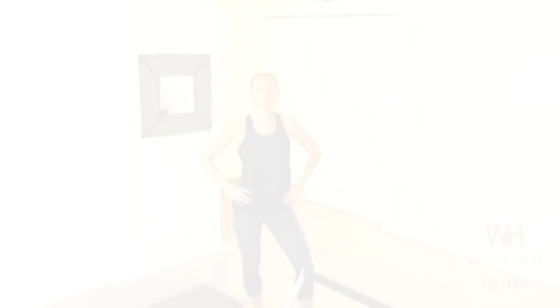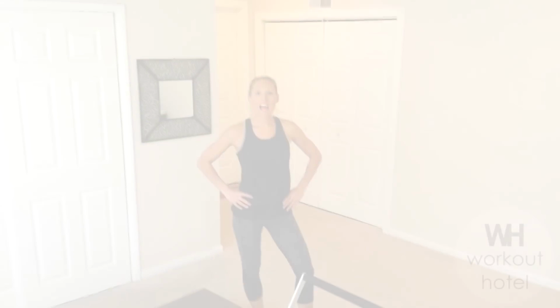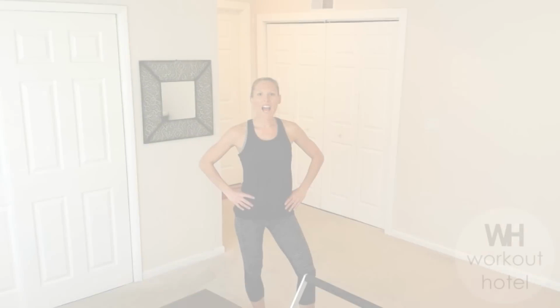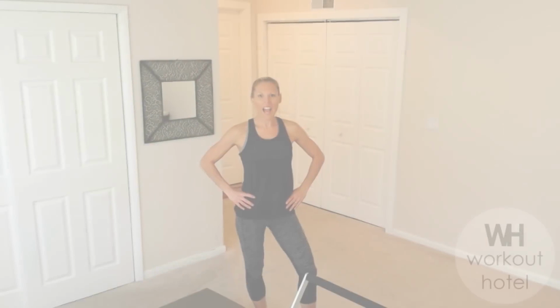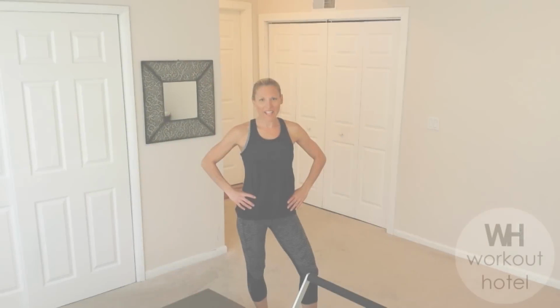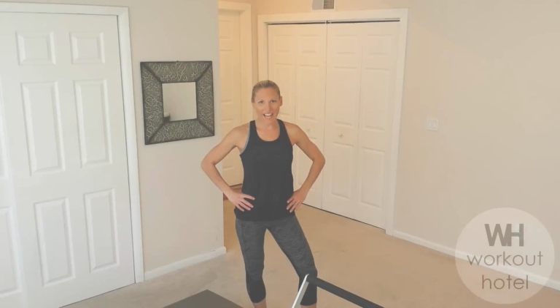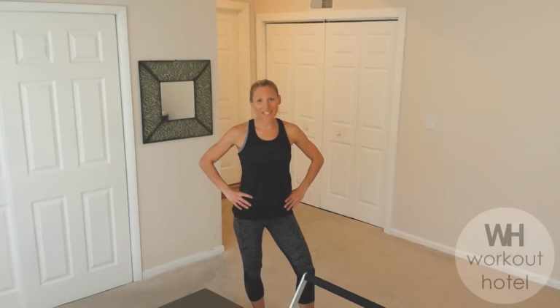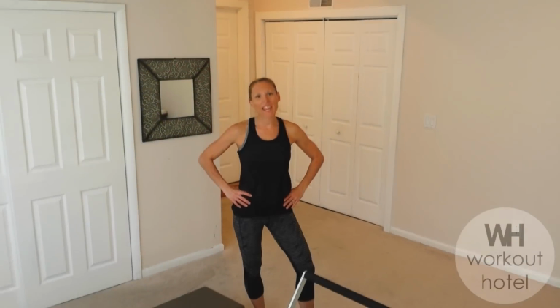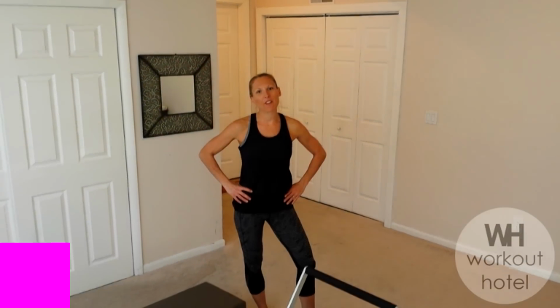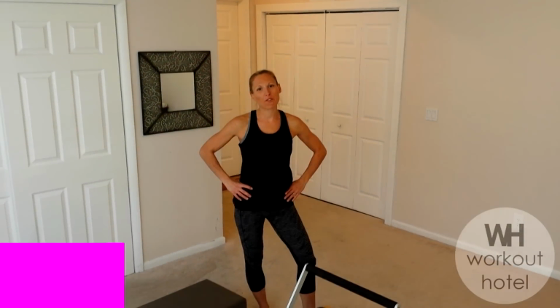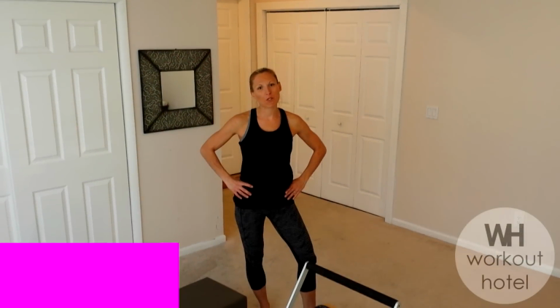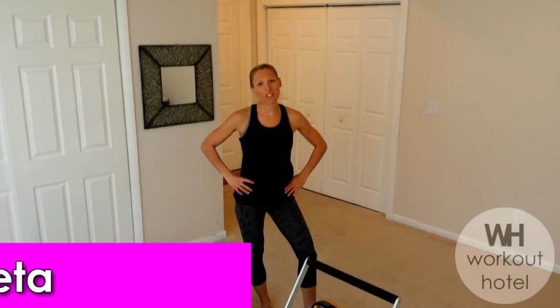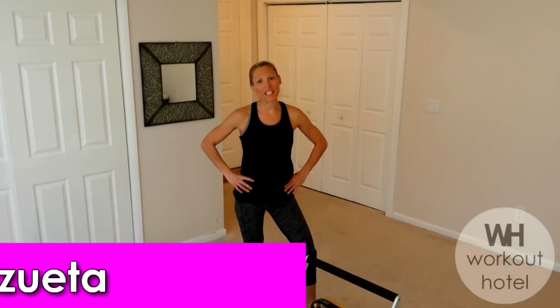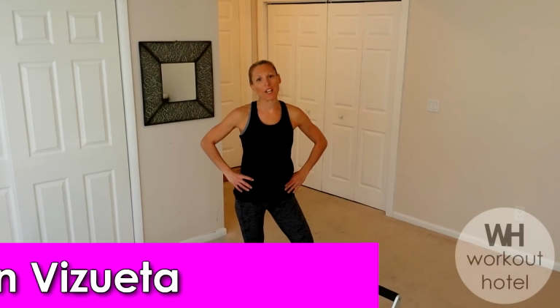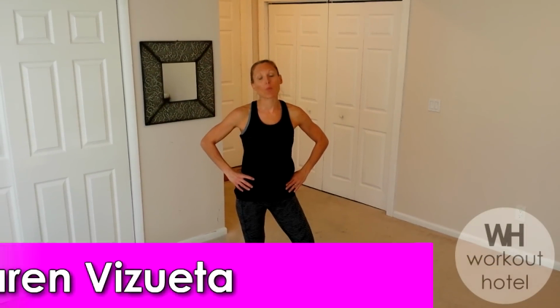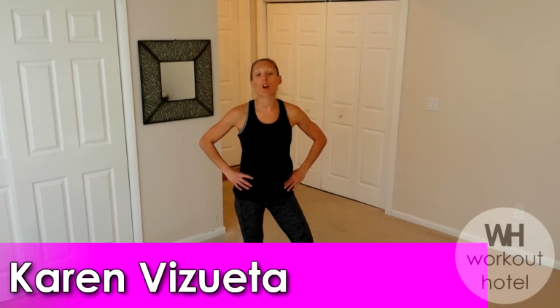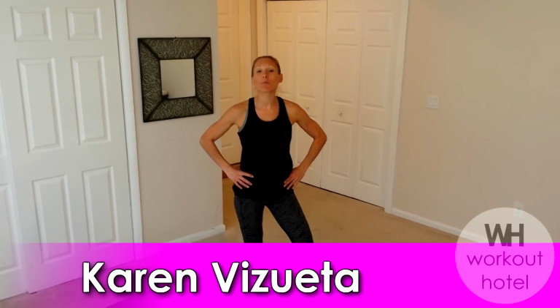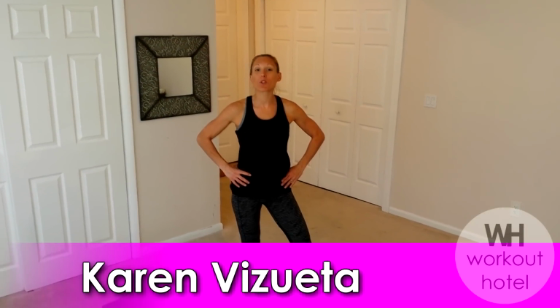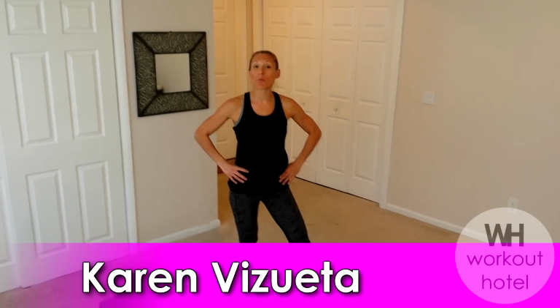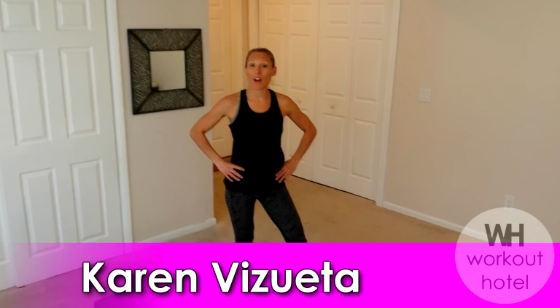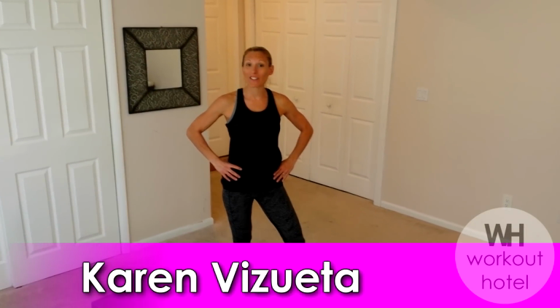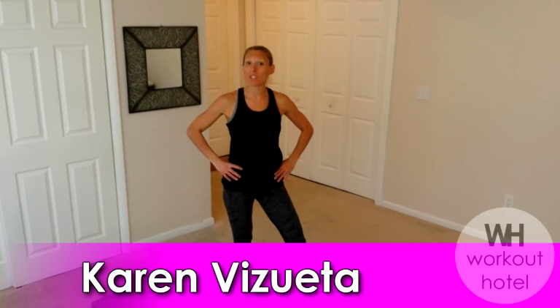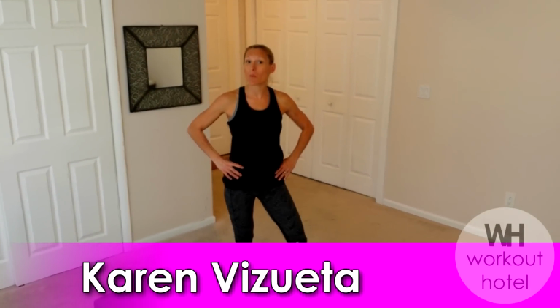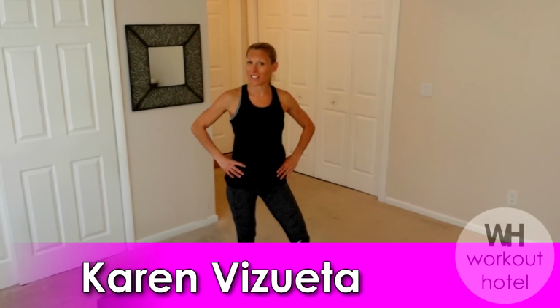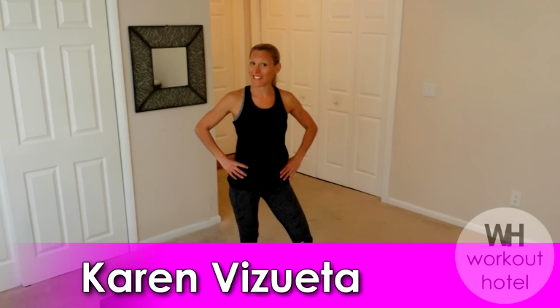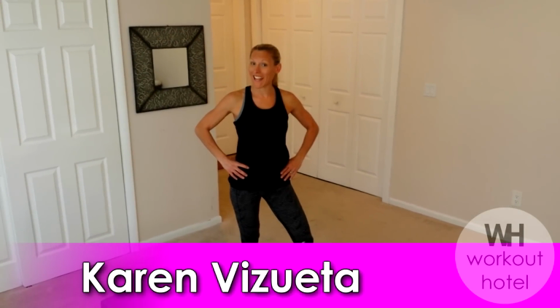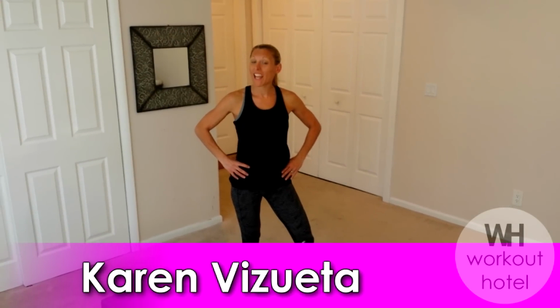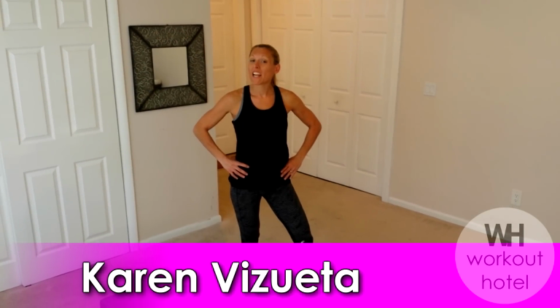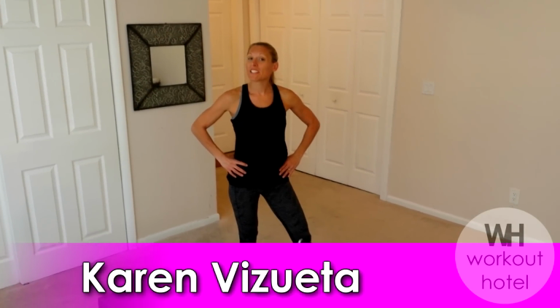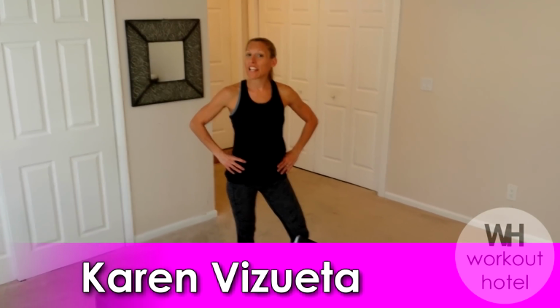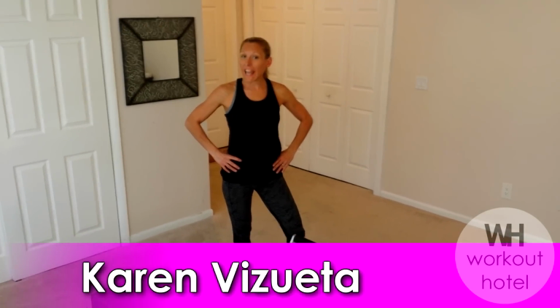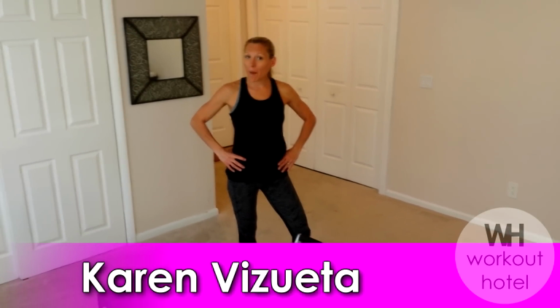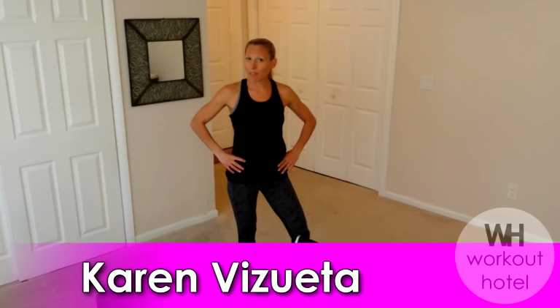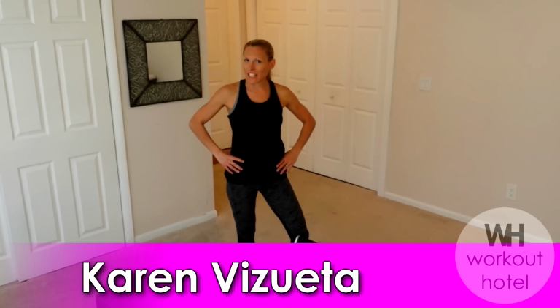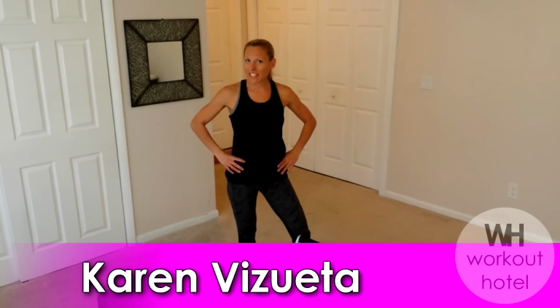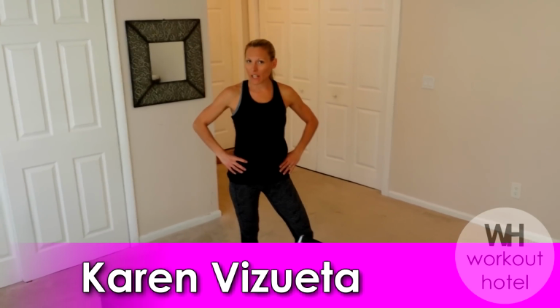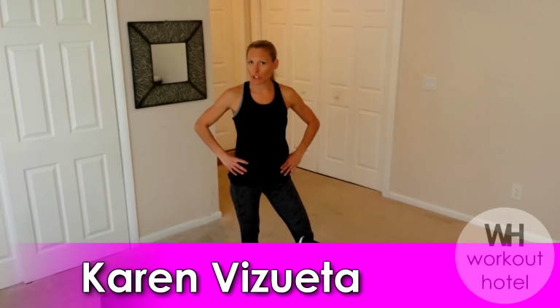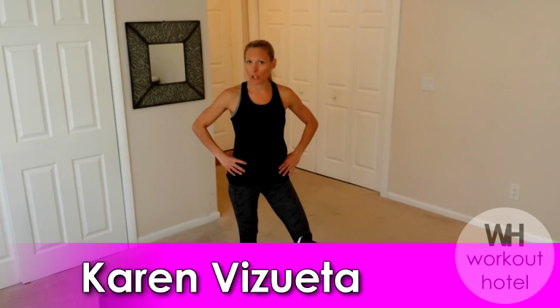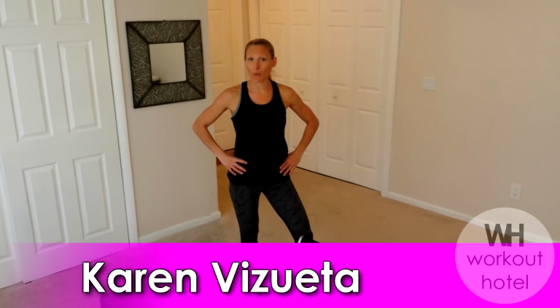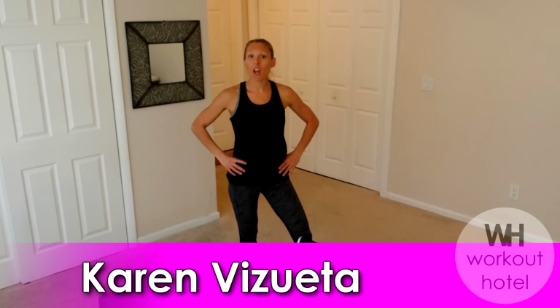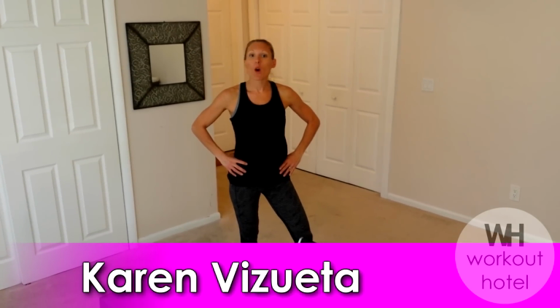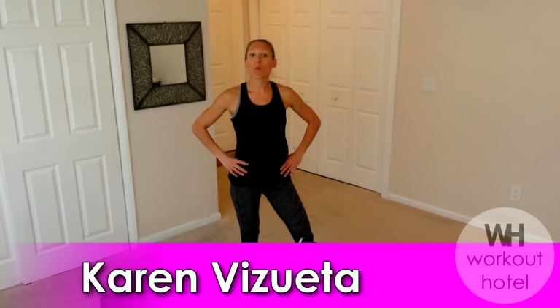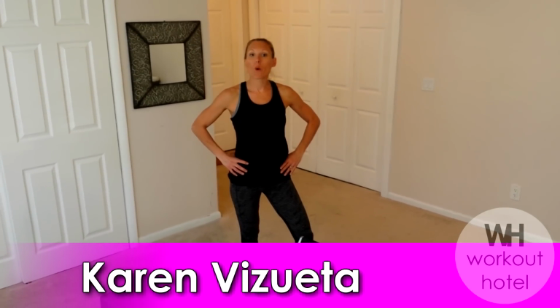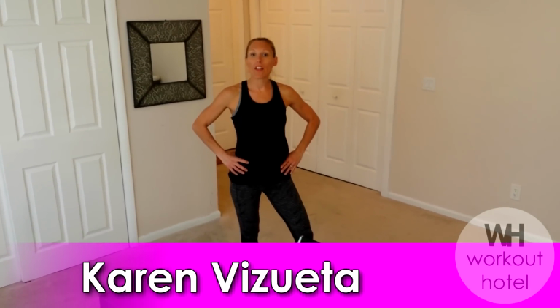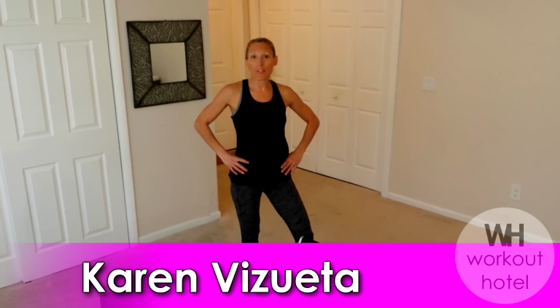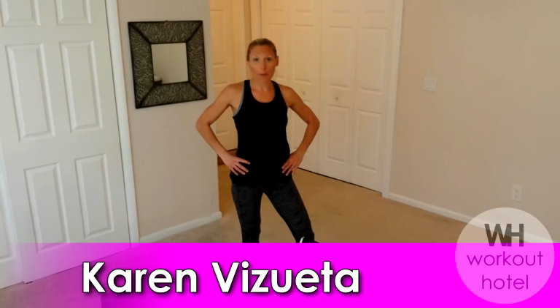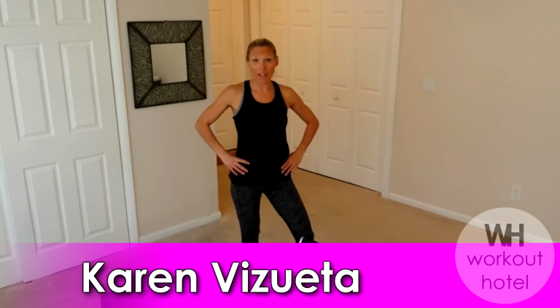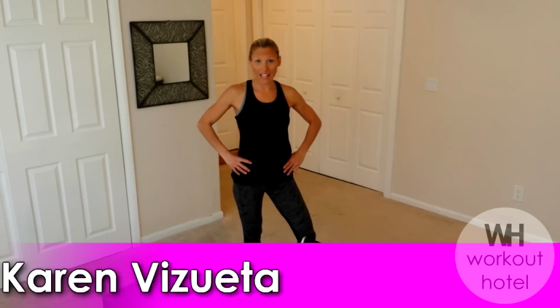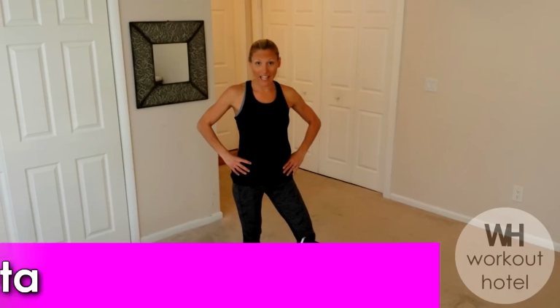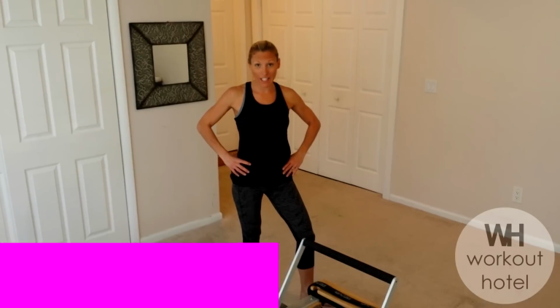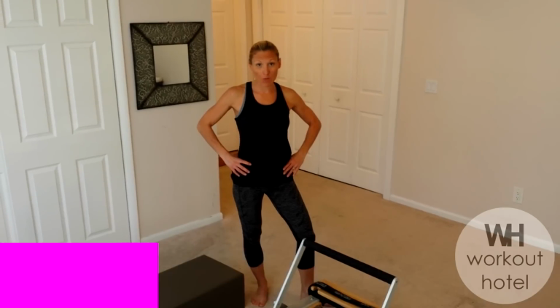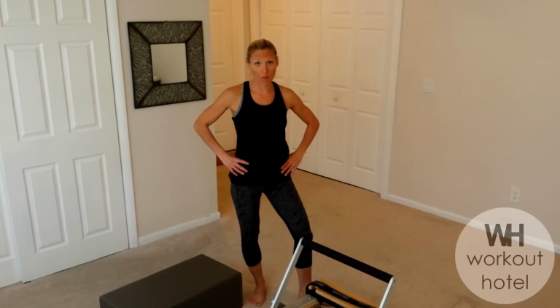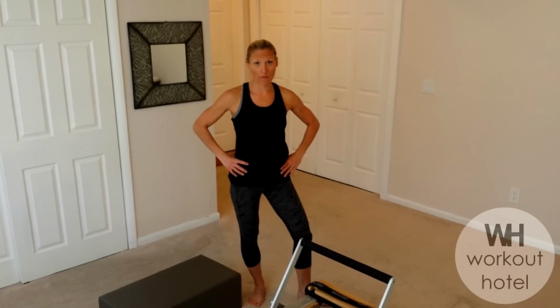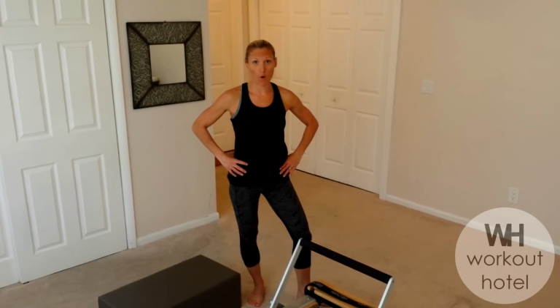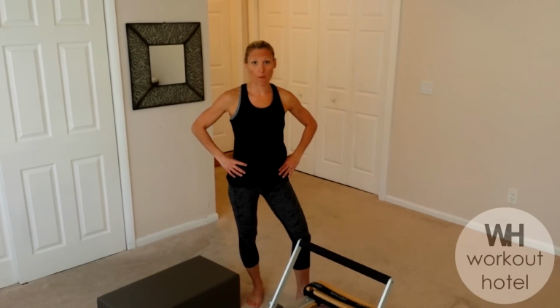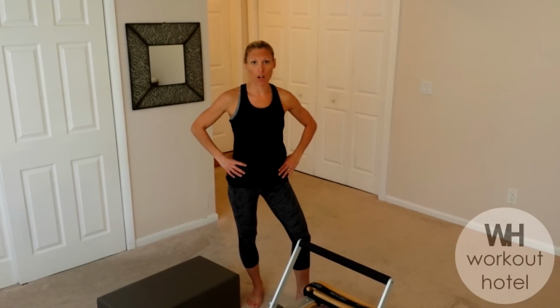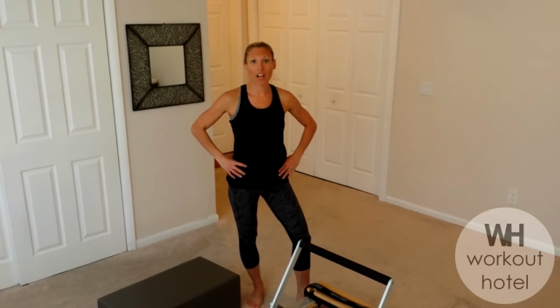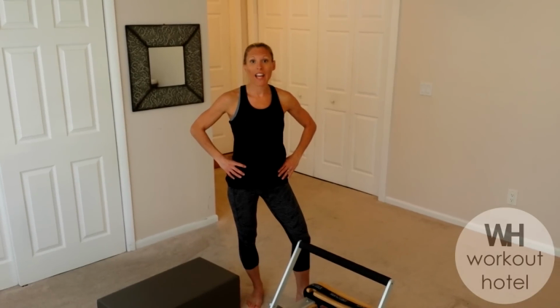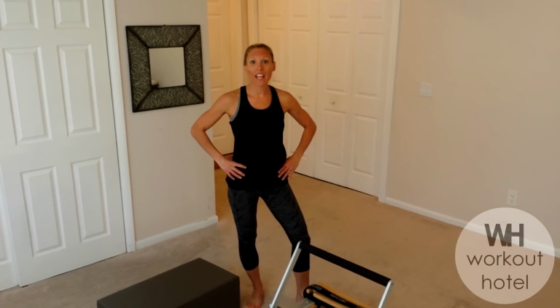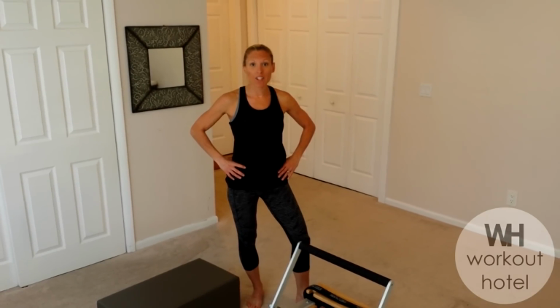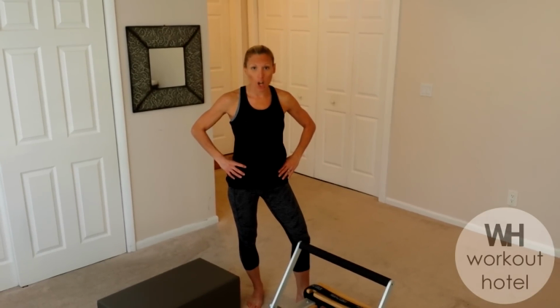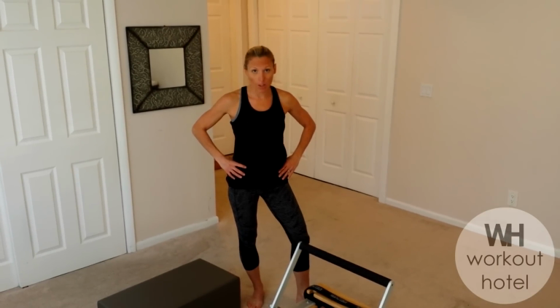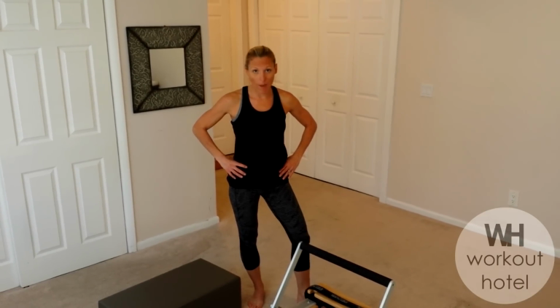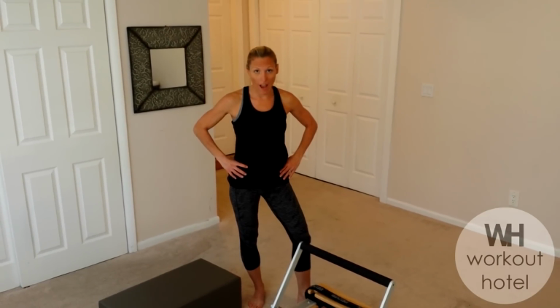Hi guys, Karen Biswarte here. Welcome to Wellness Wednesday. Today I'm going to tell you what the Pilates Reformer is all about.